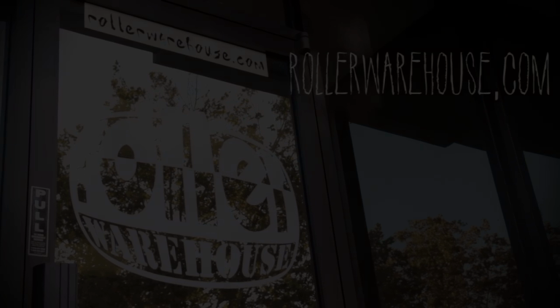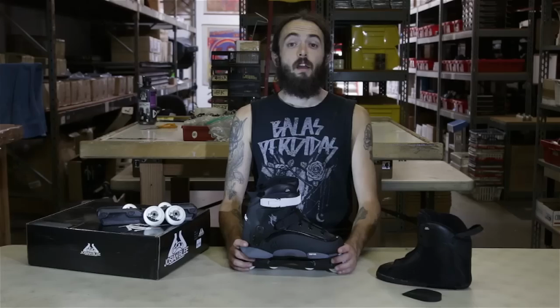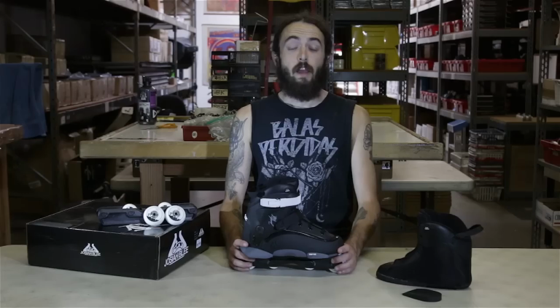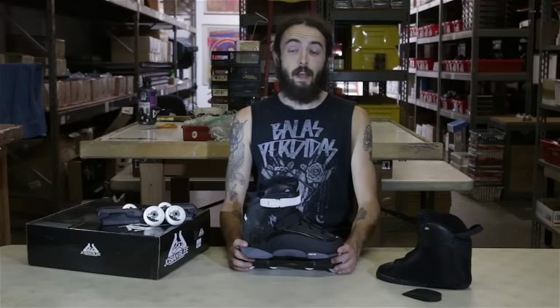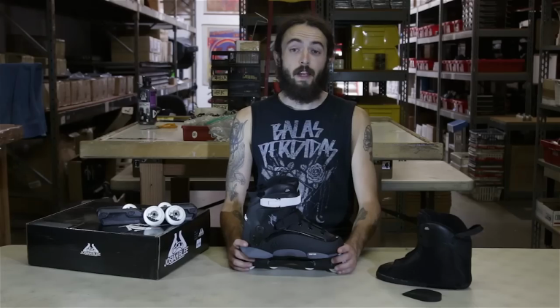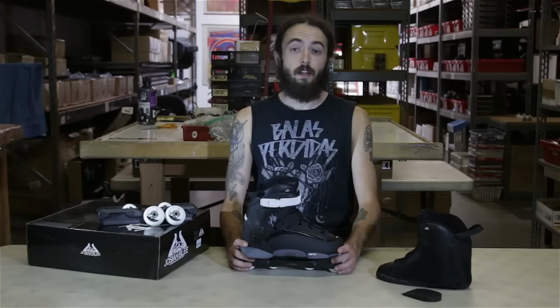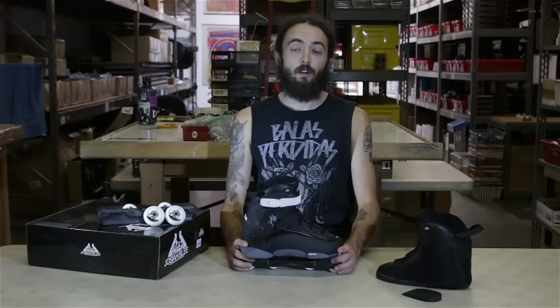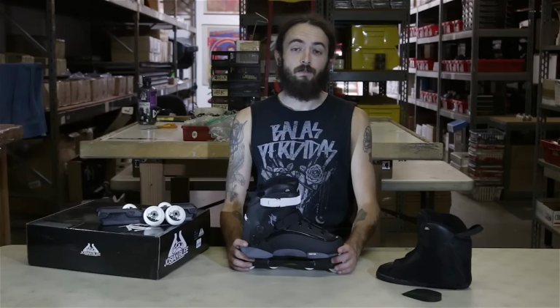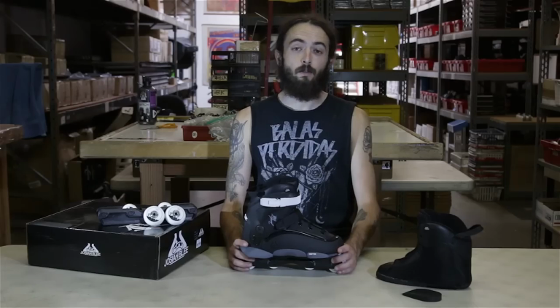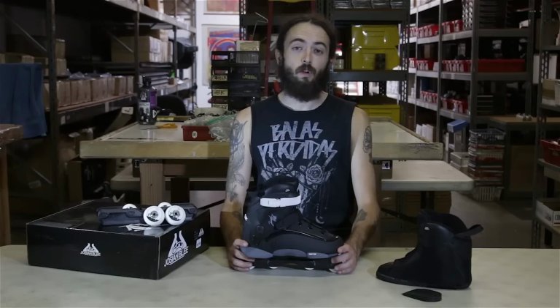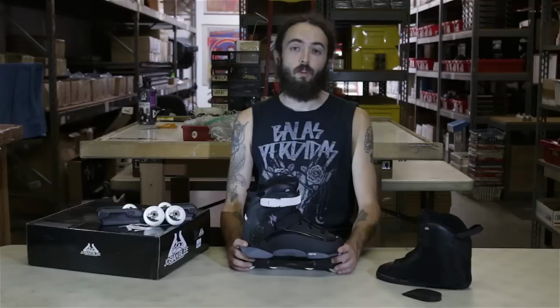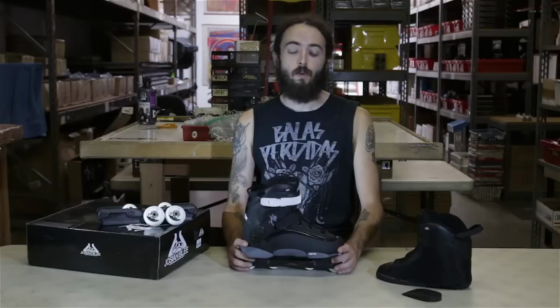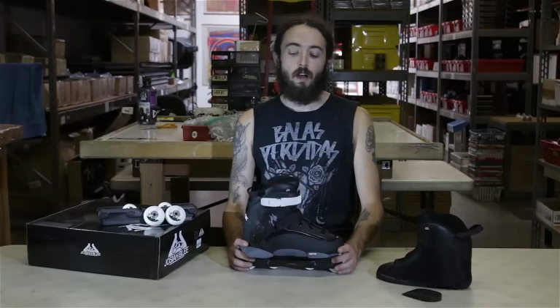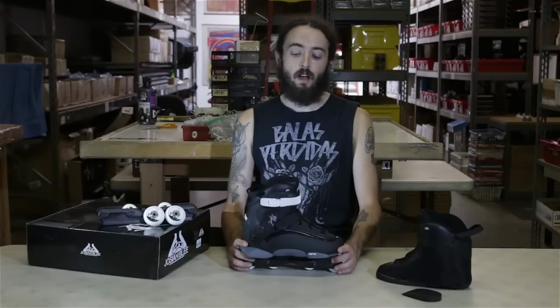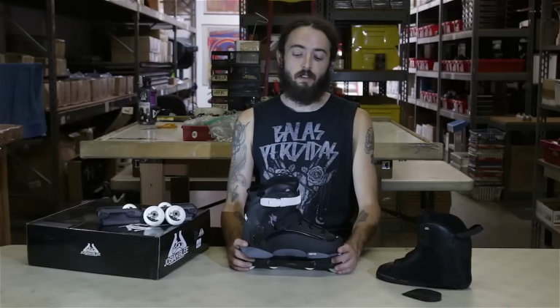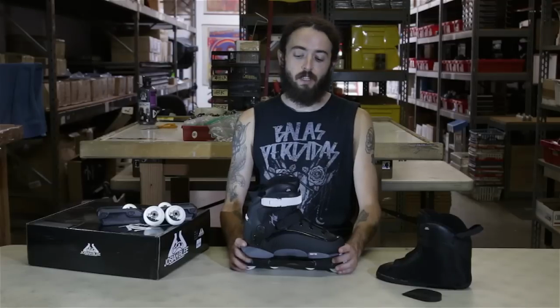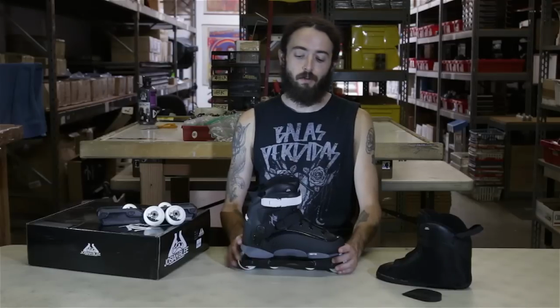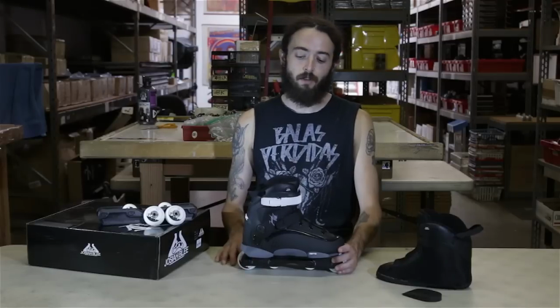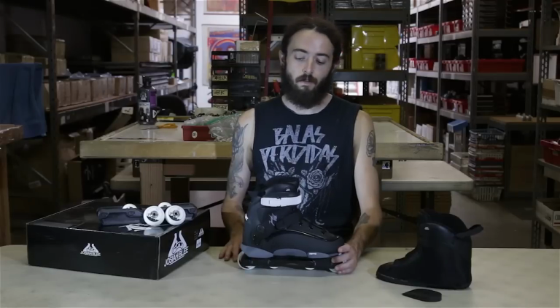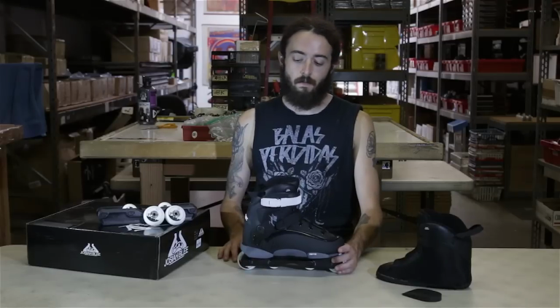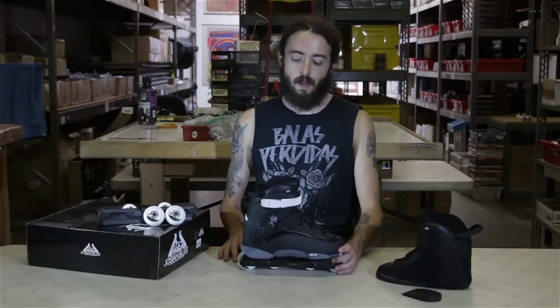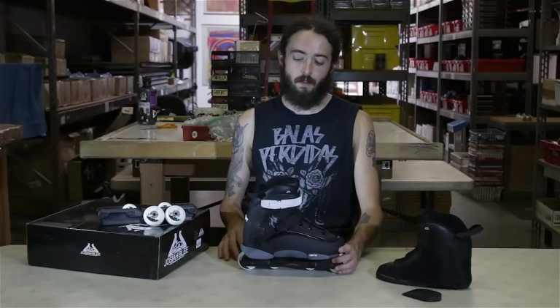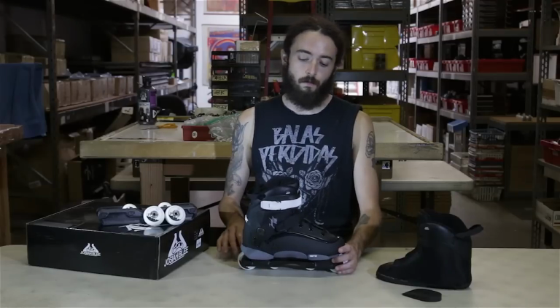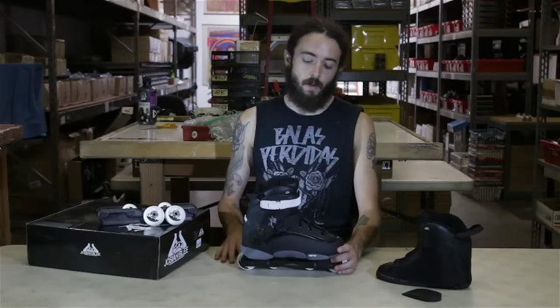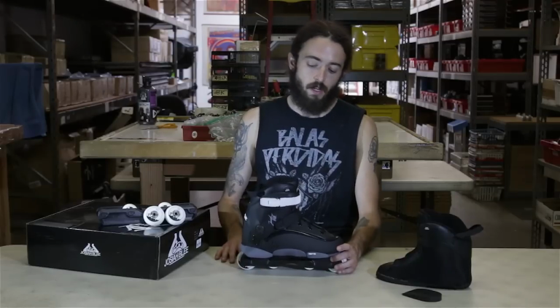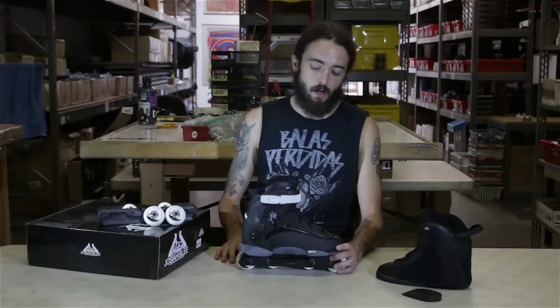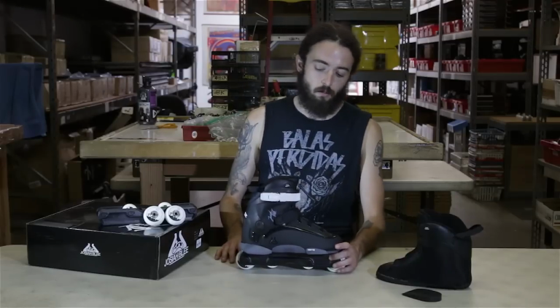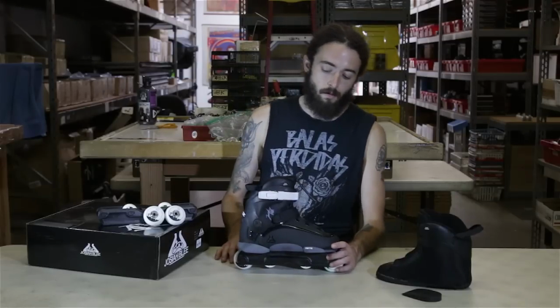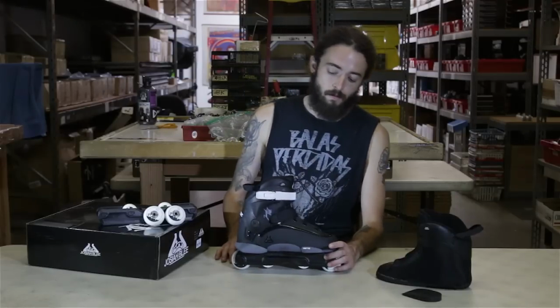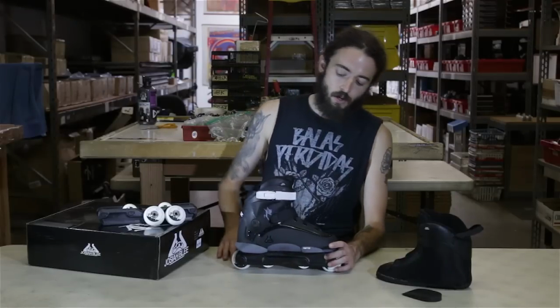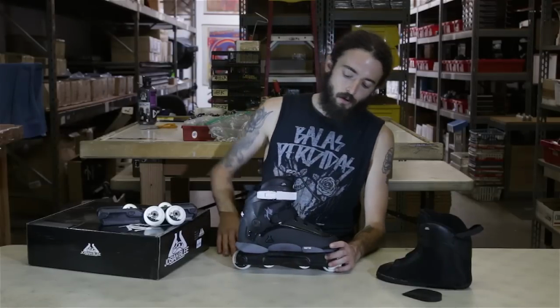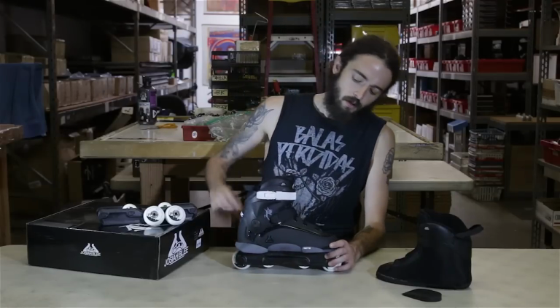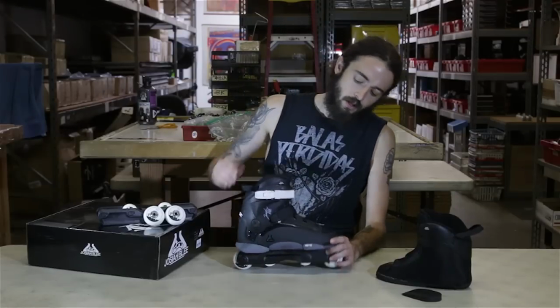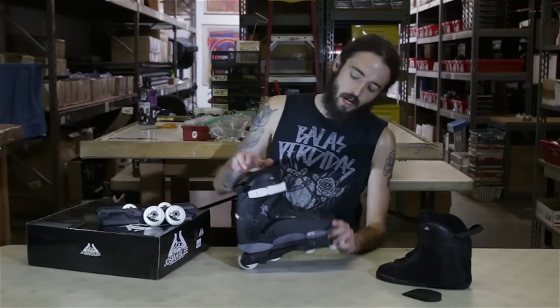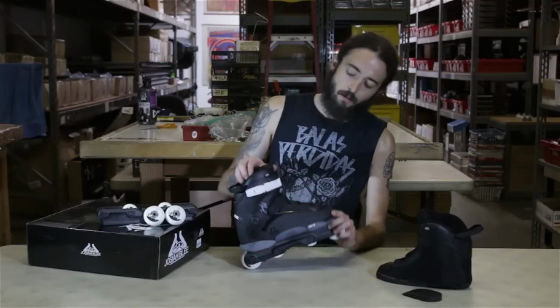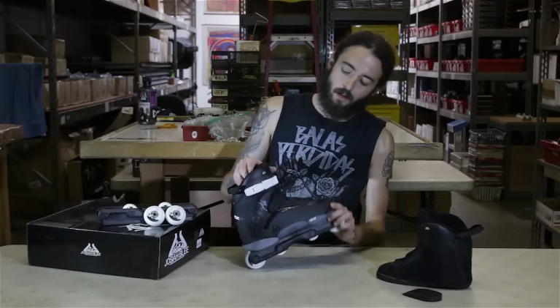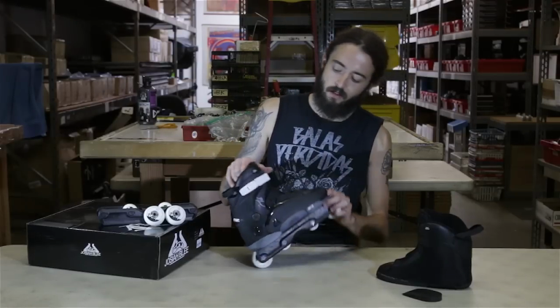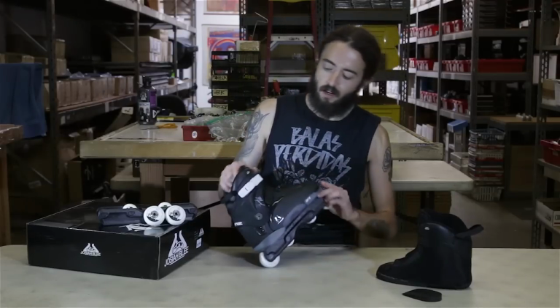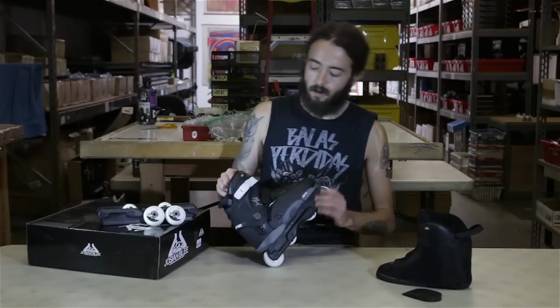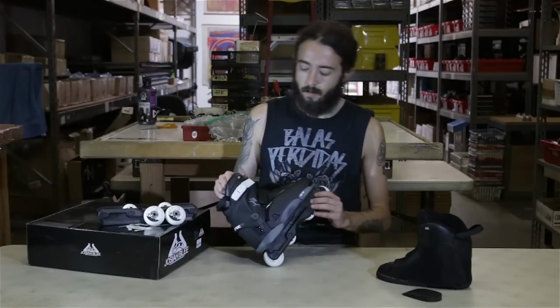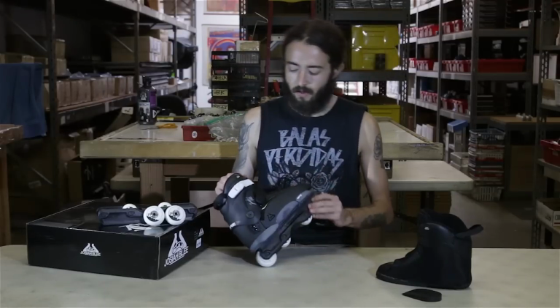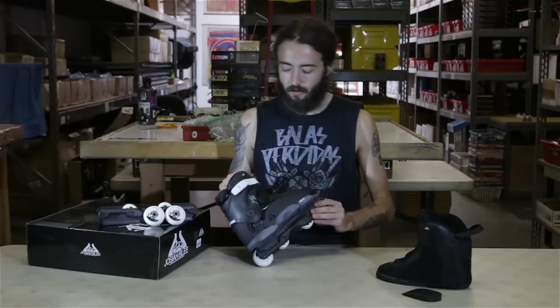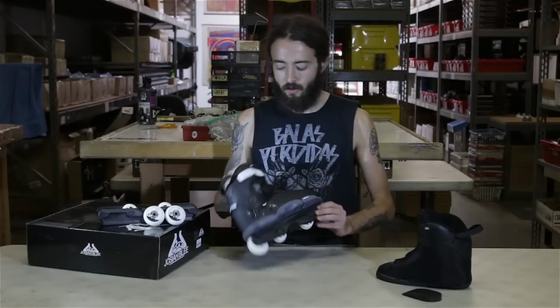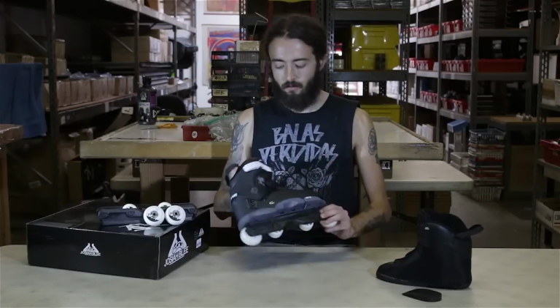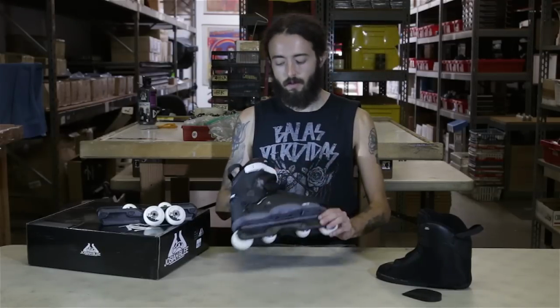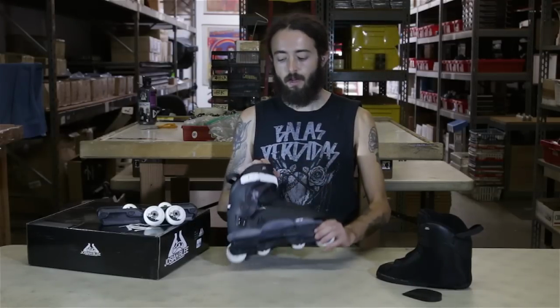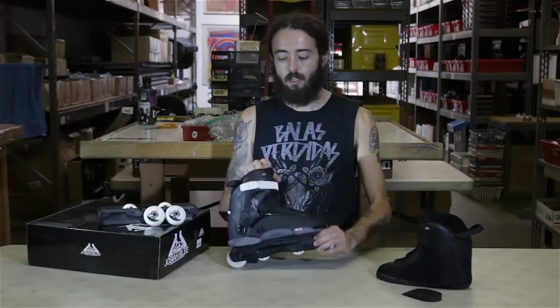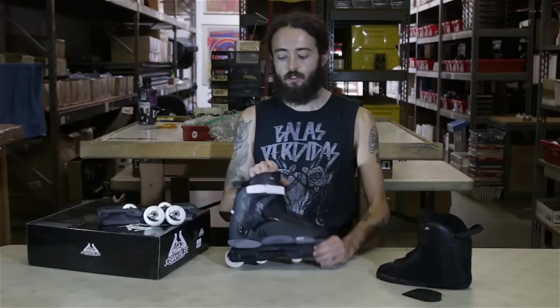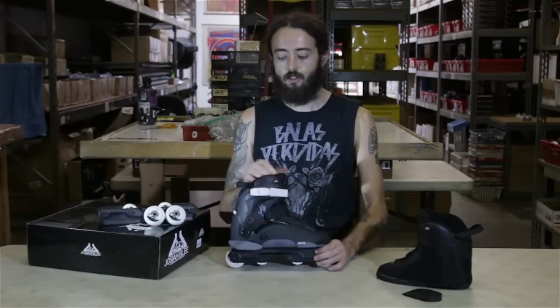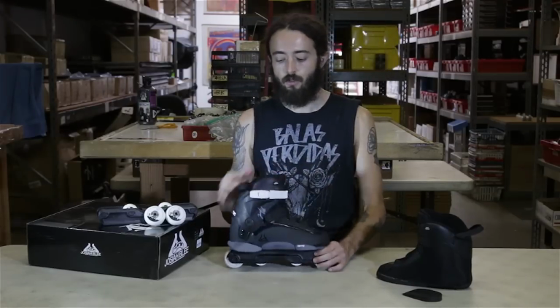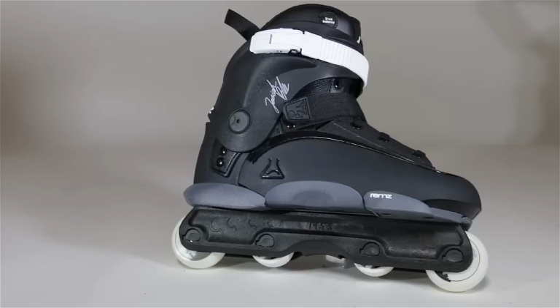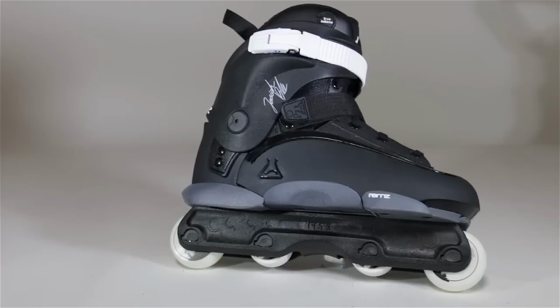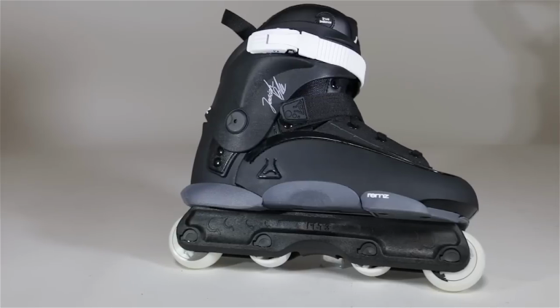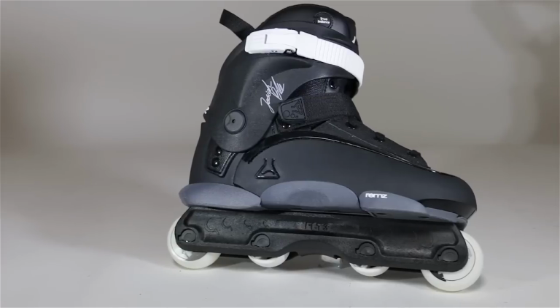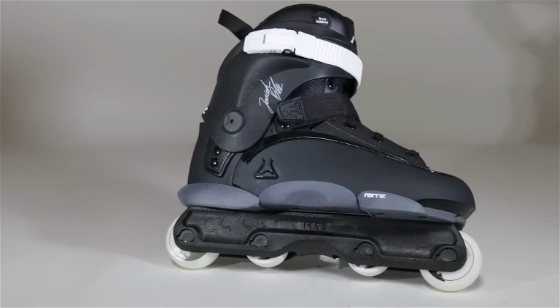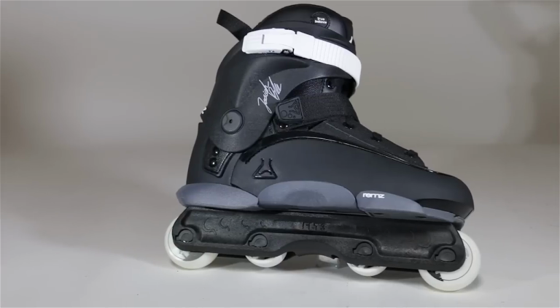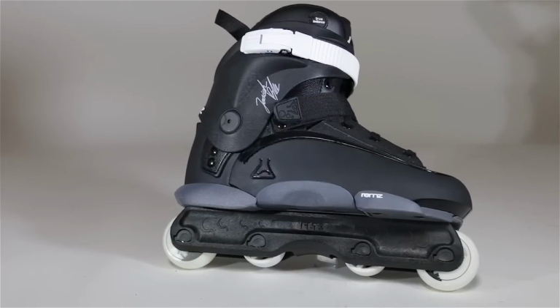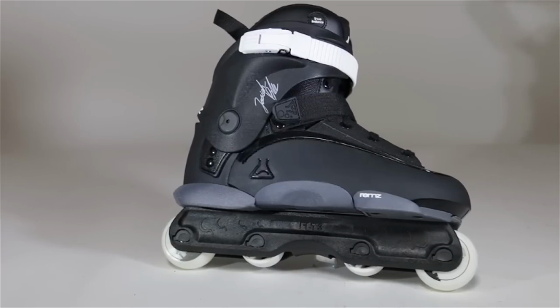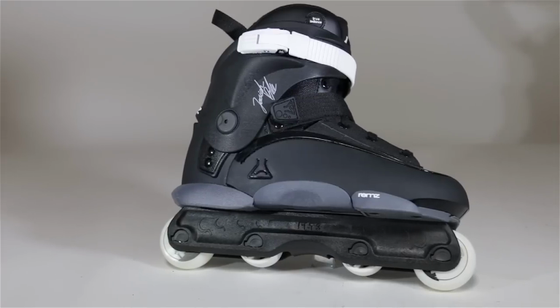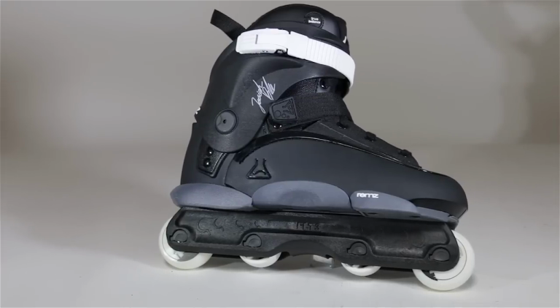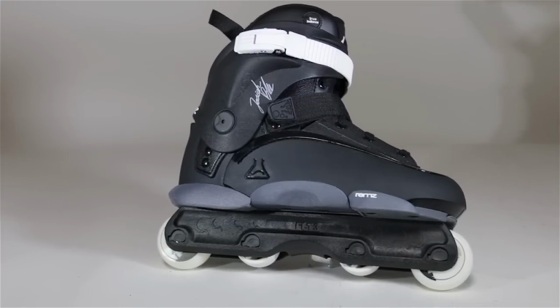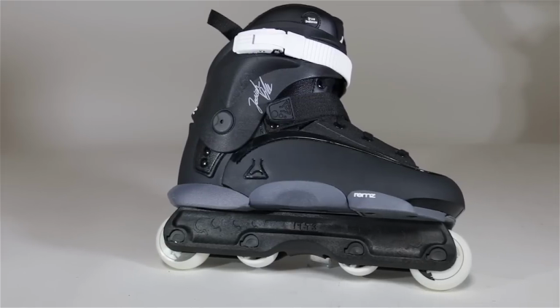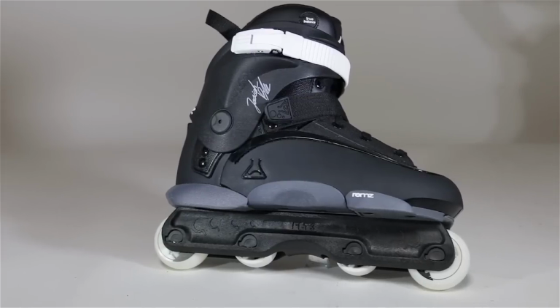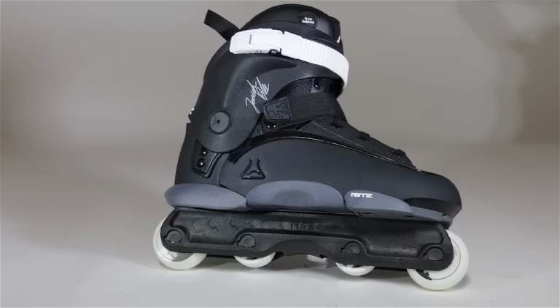Hey, it's Hurt from Roller Warehouse here with another video review. Today we're going to talk about the new Remedys Josiah Blee Pro Skates.